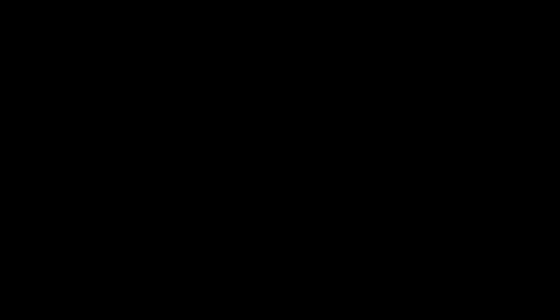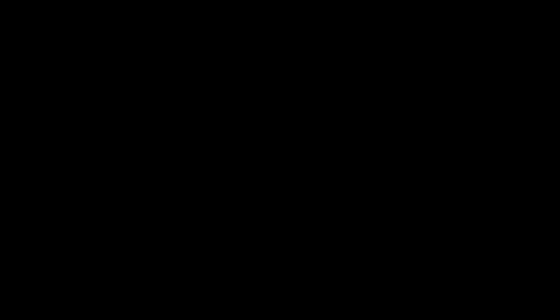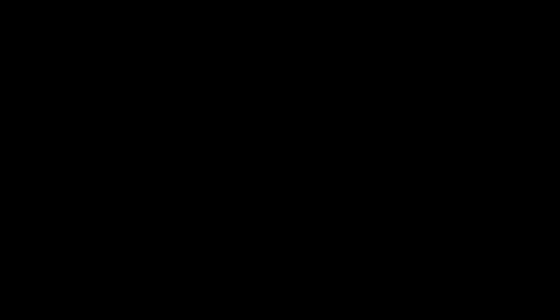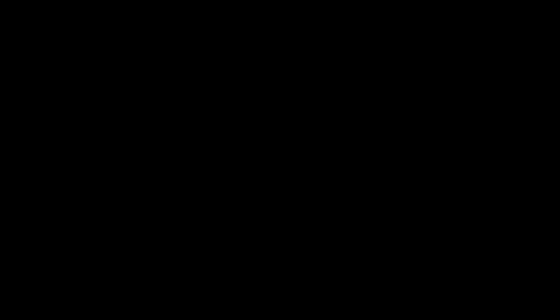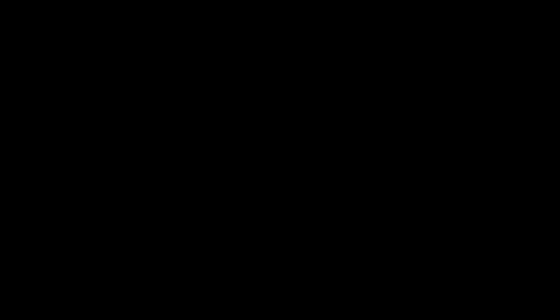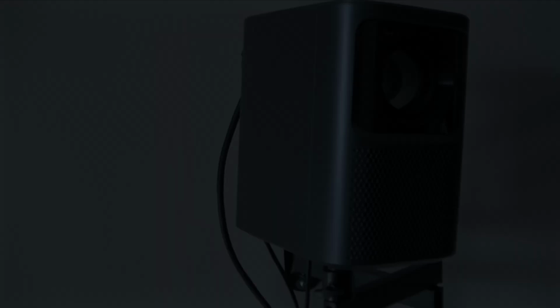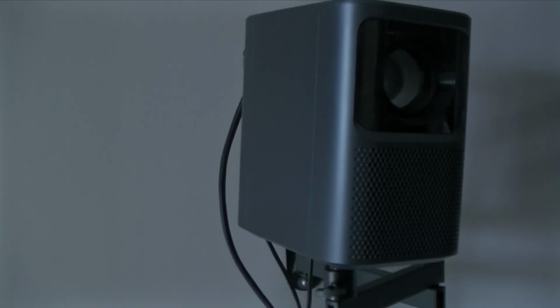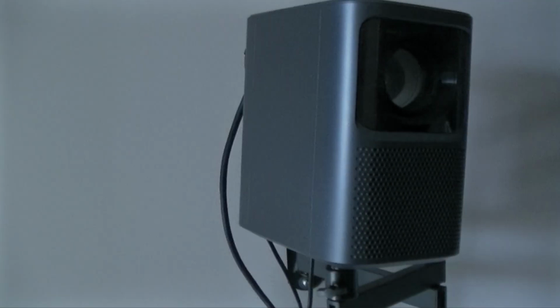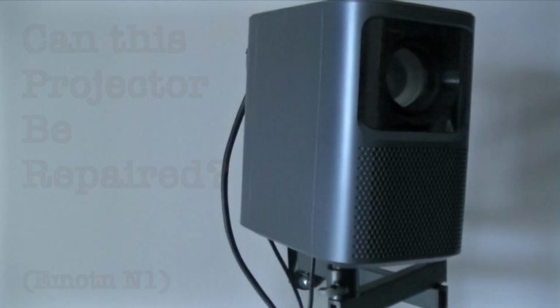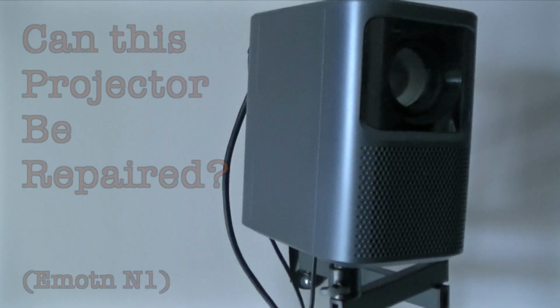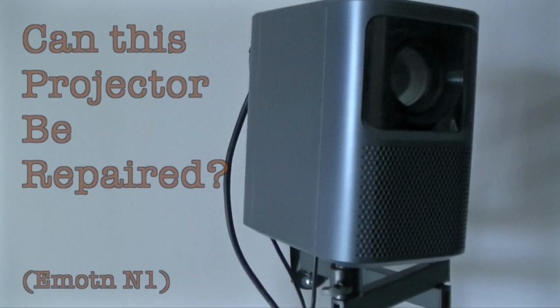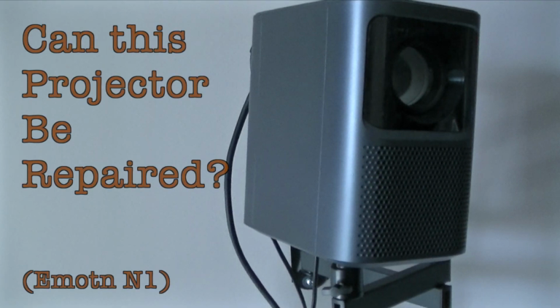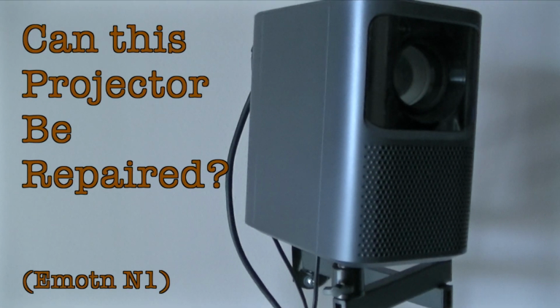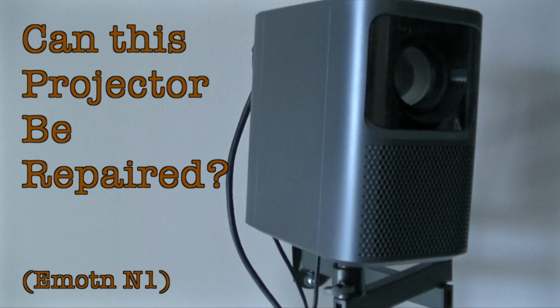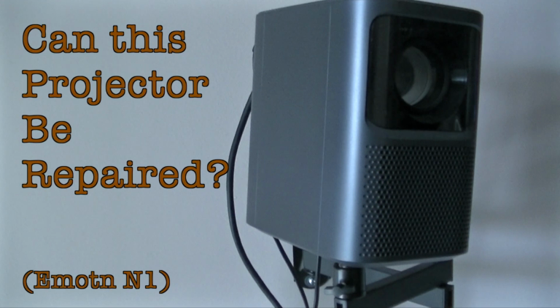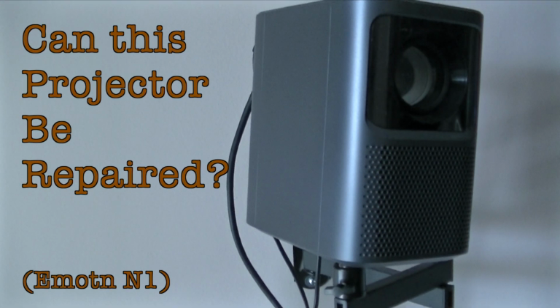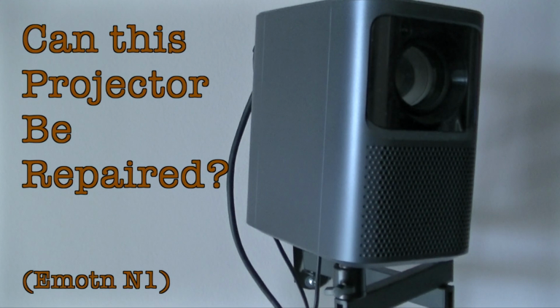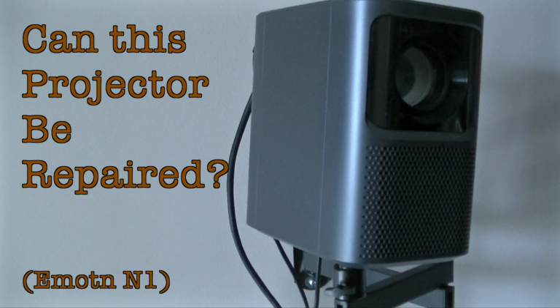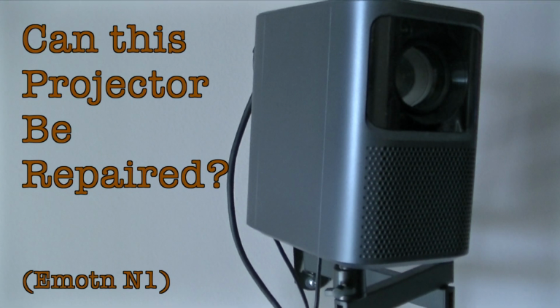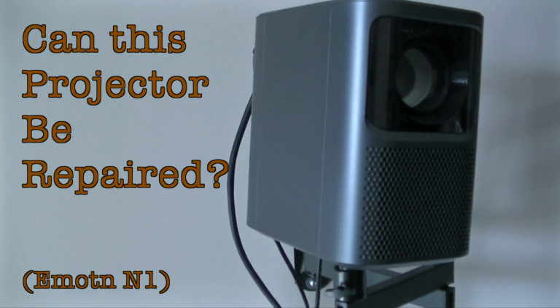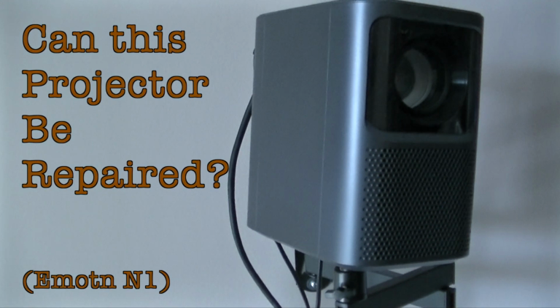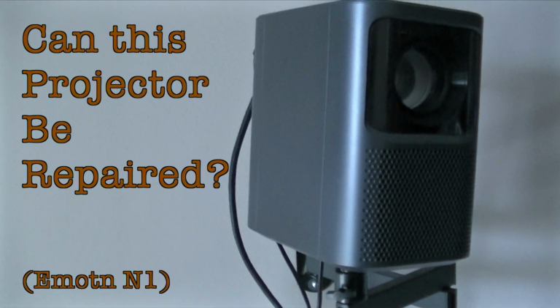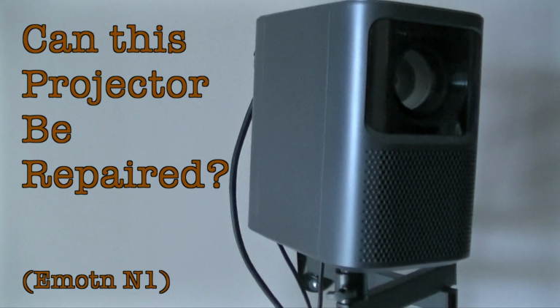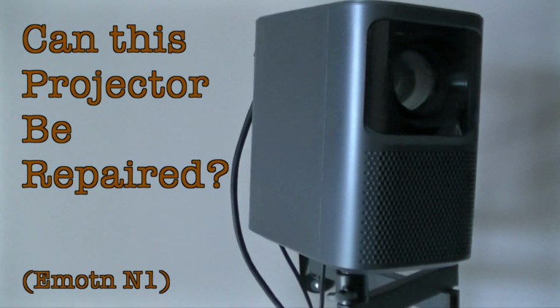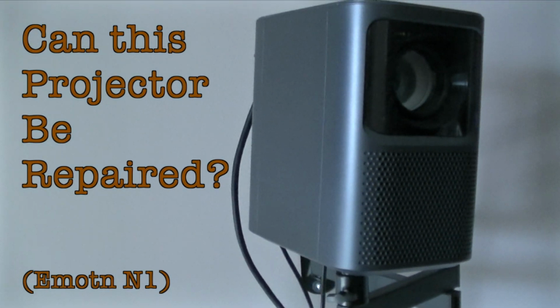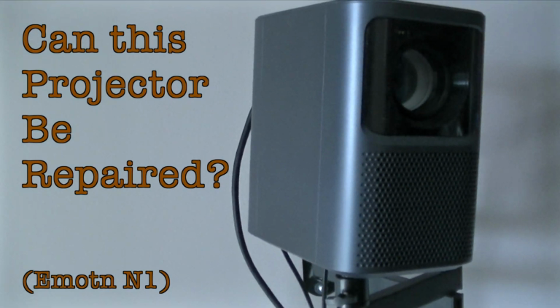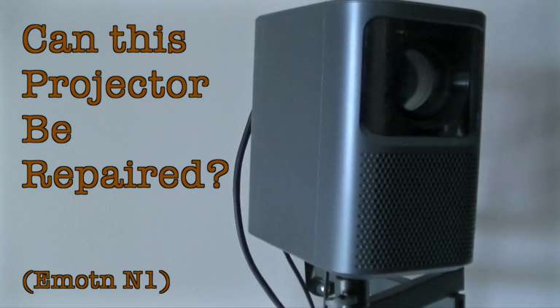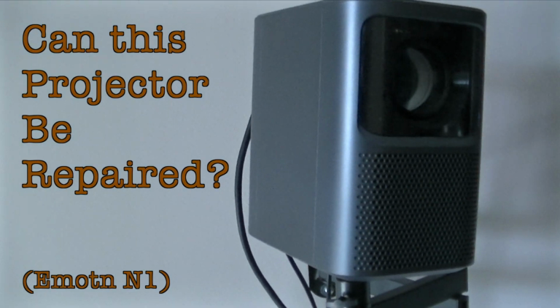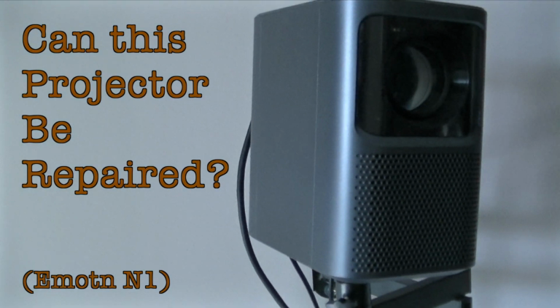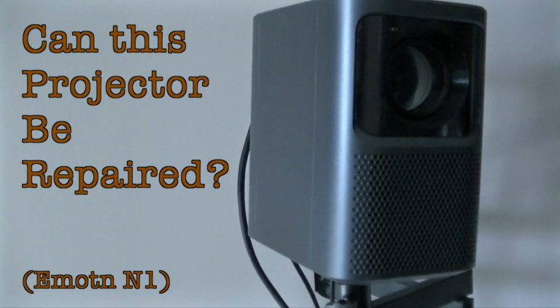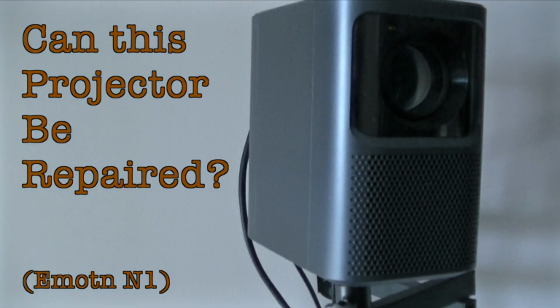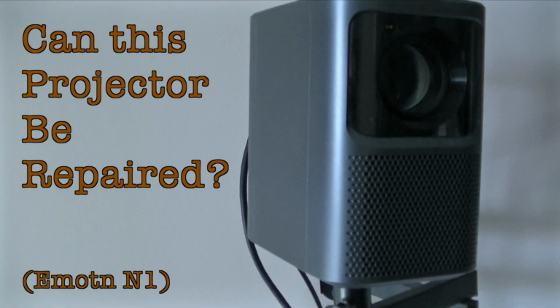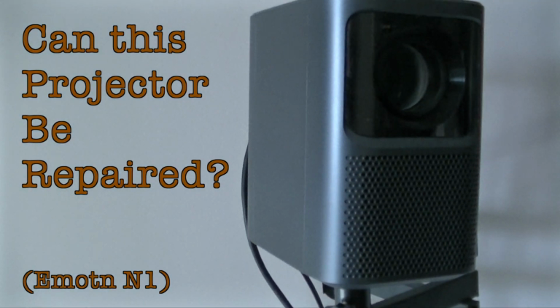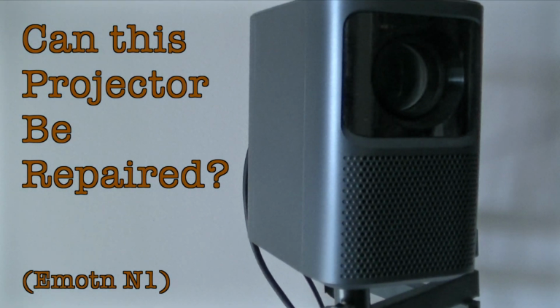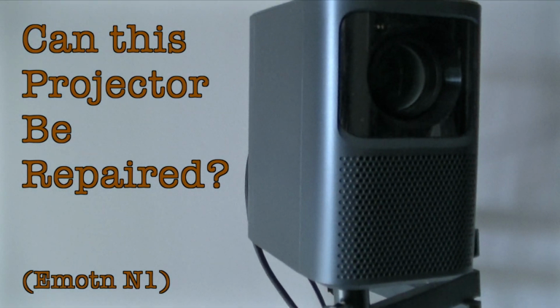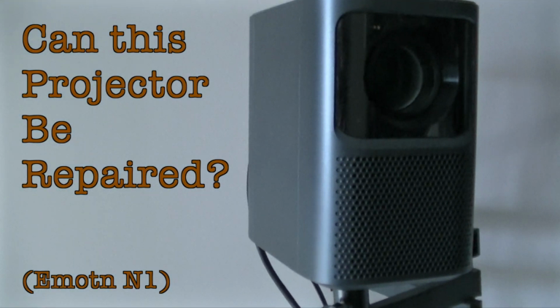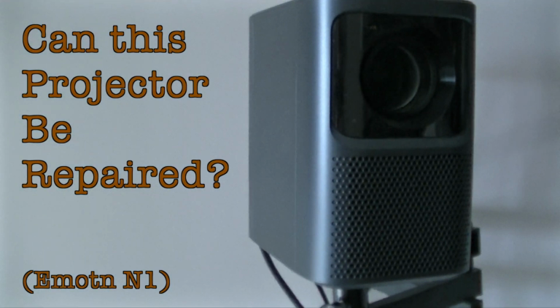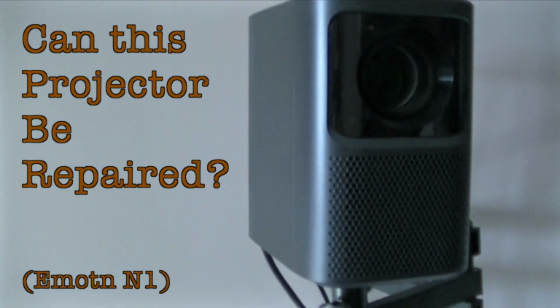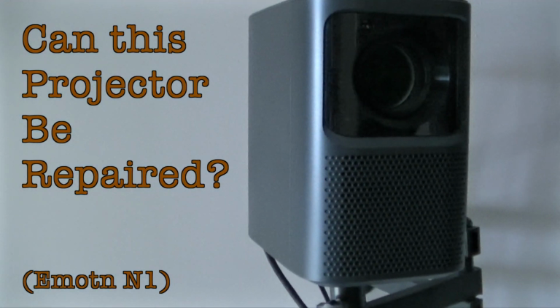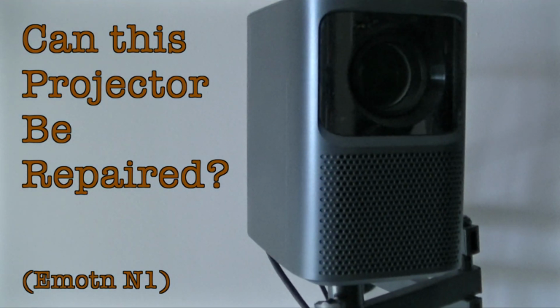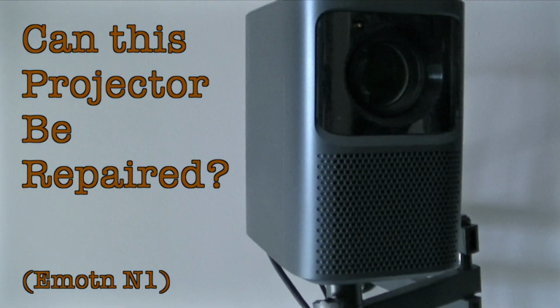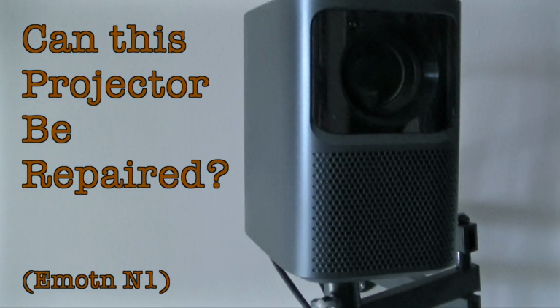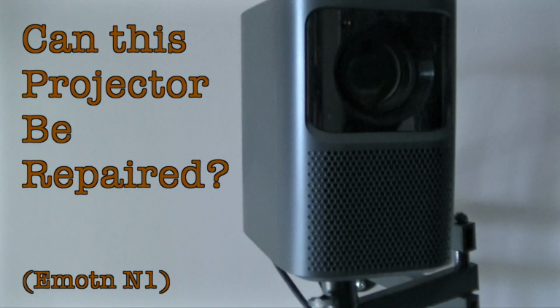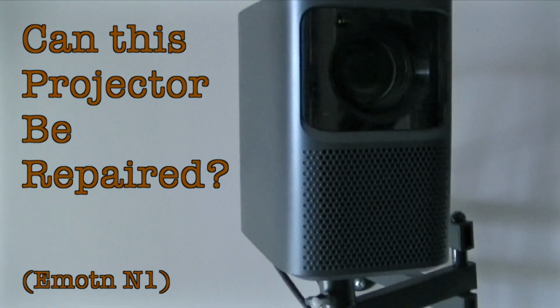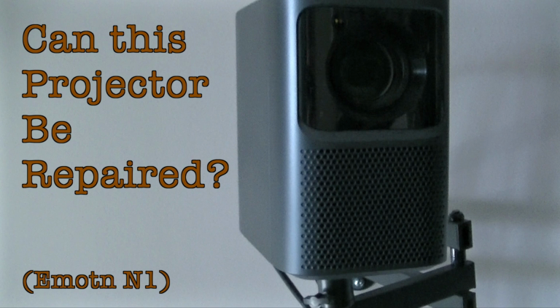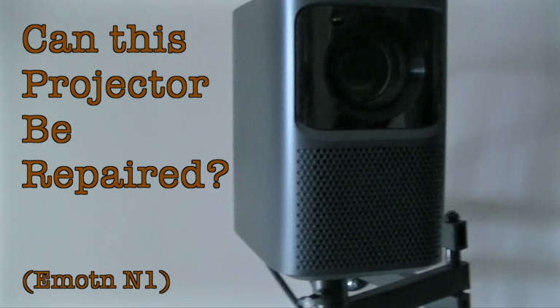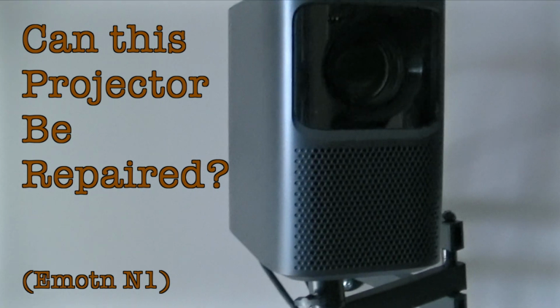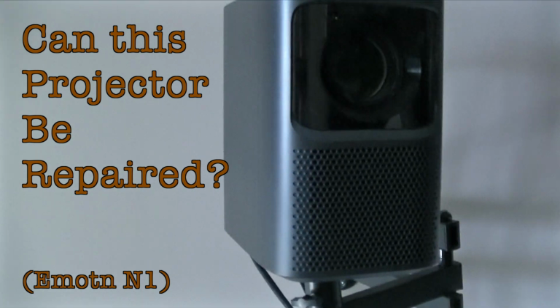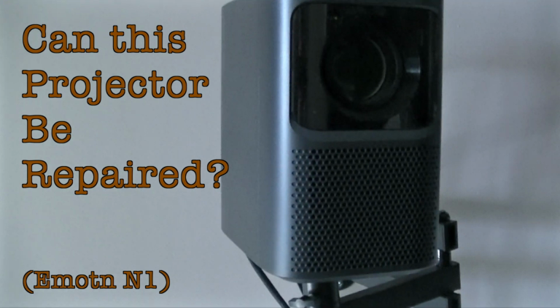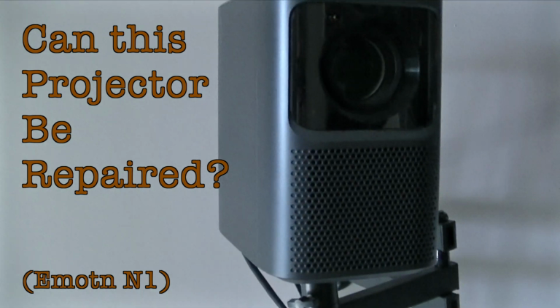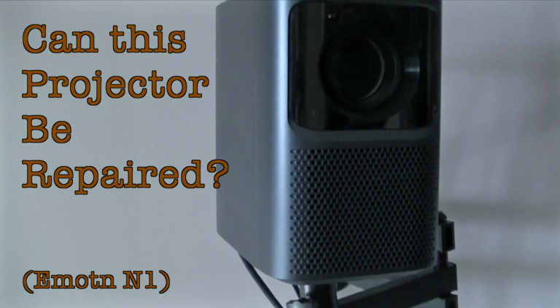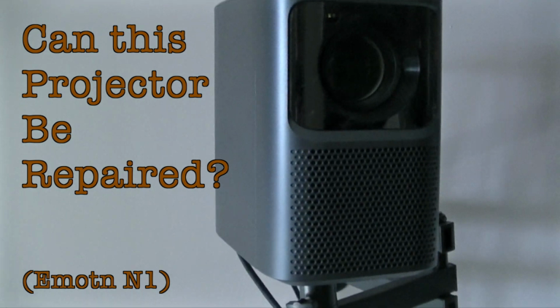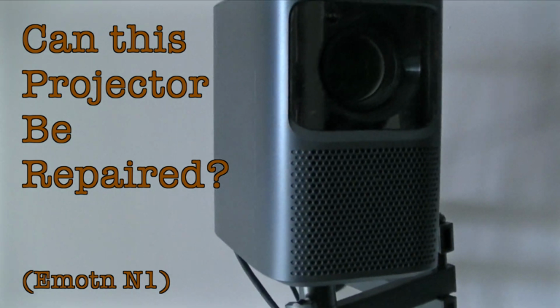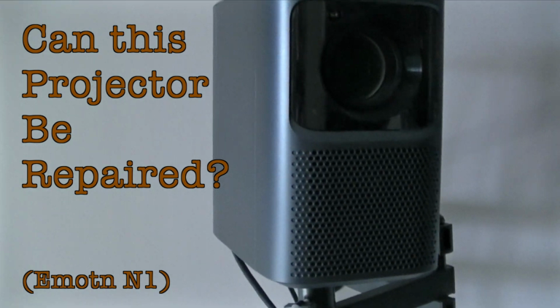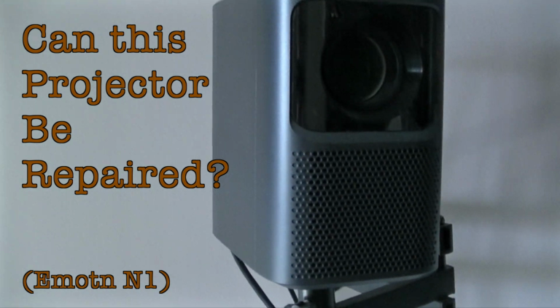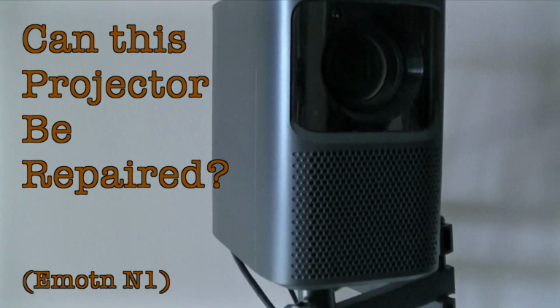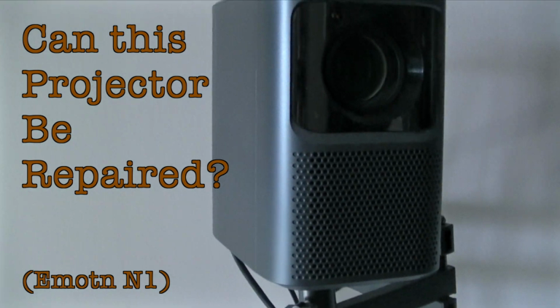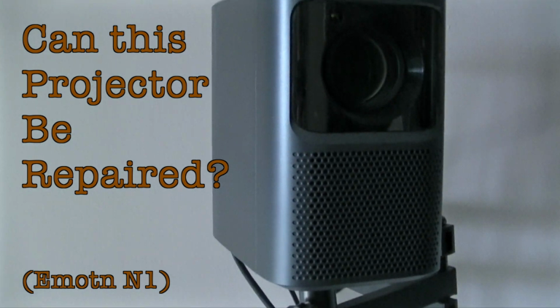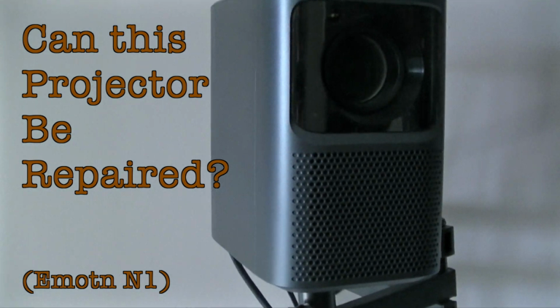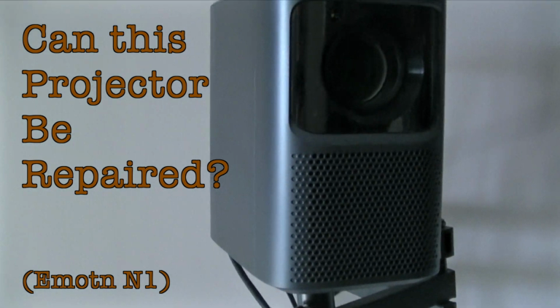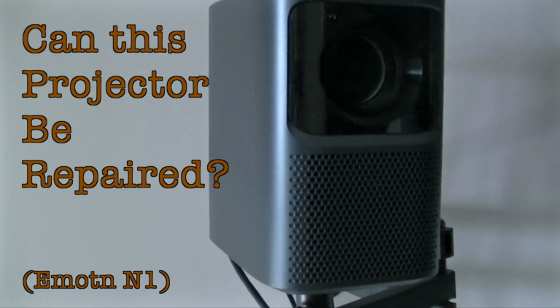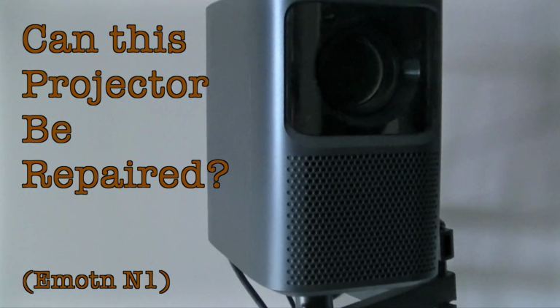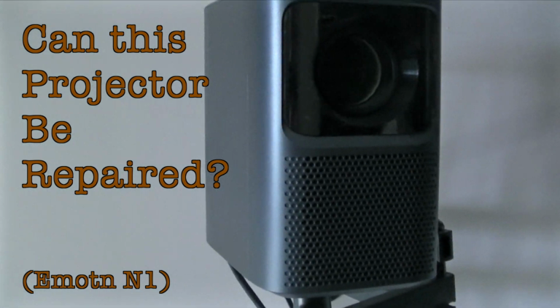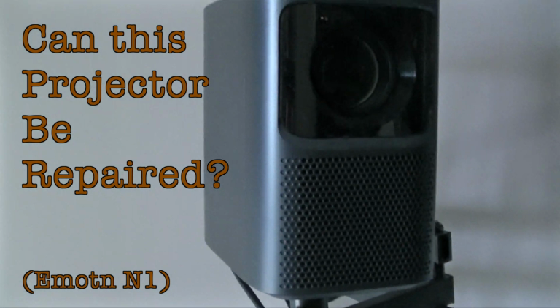Welcome back to Mr. Brown's Basement, a channel devoted to the craft of repairing, restoring and modifying vintage electronic gear.